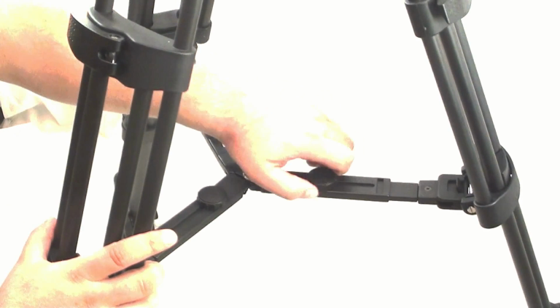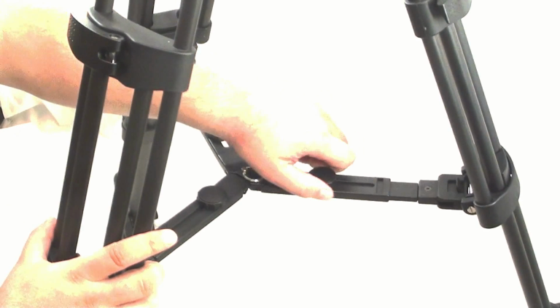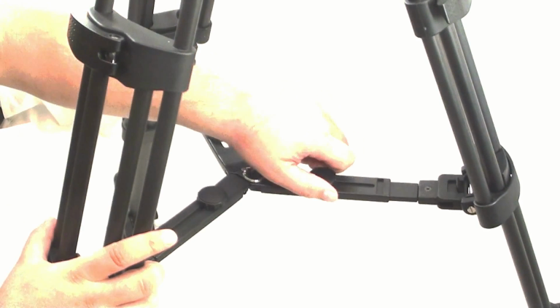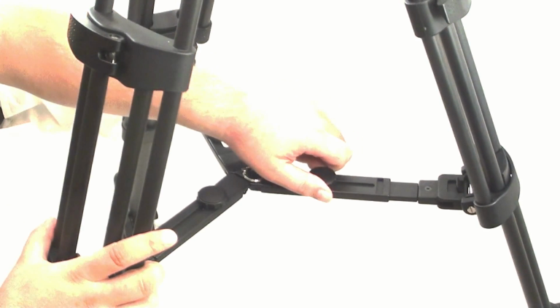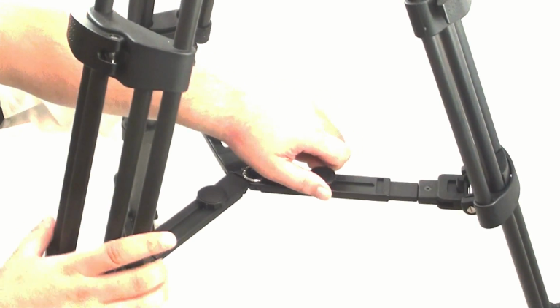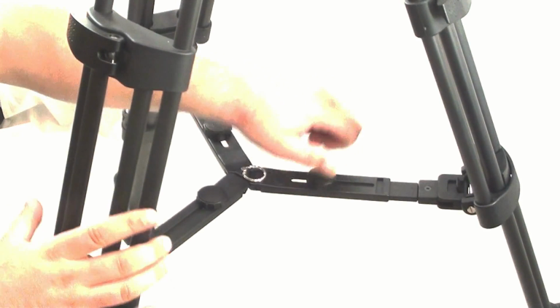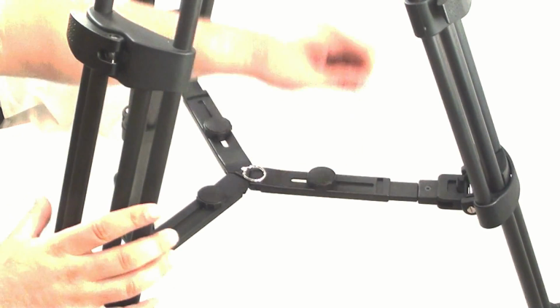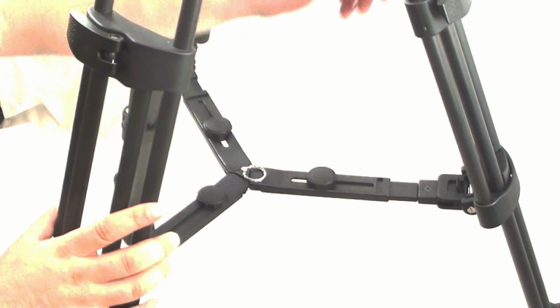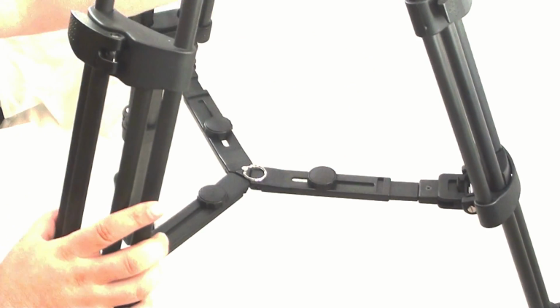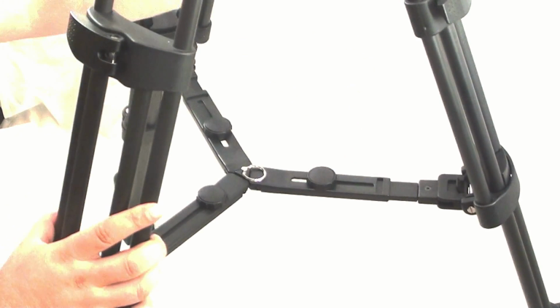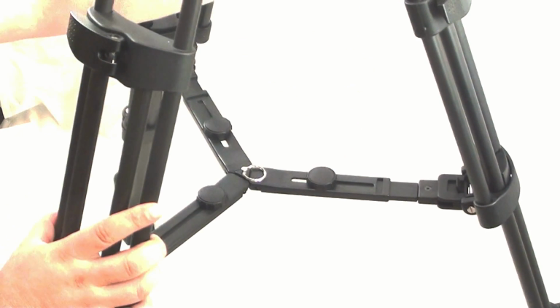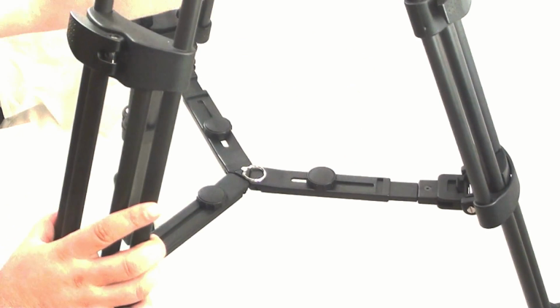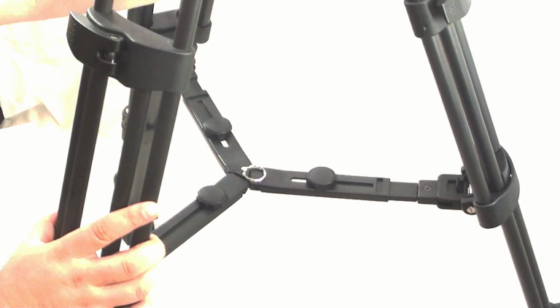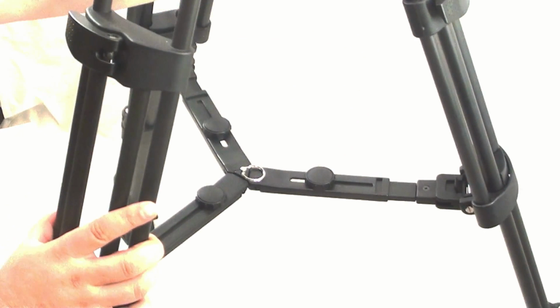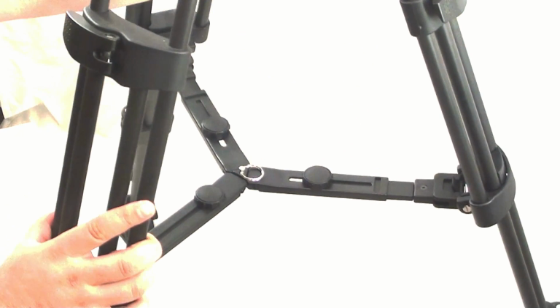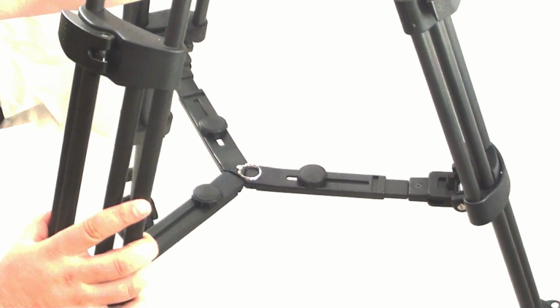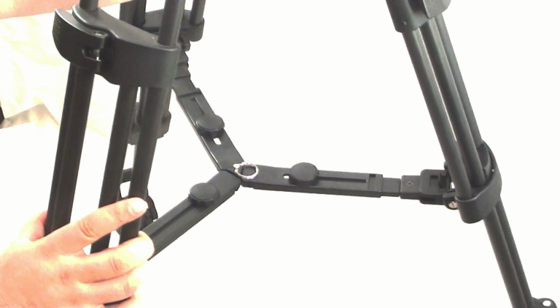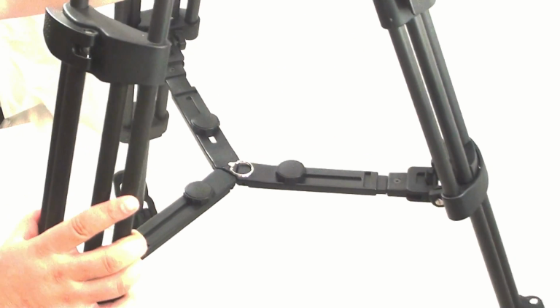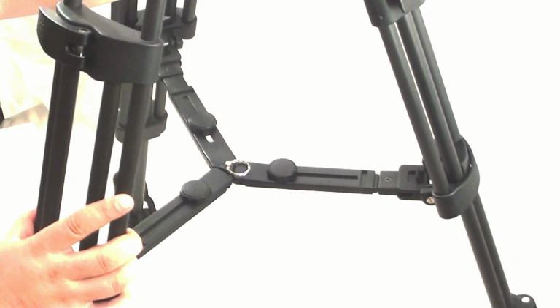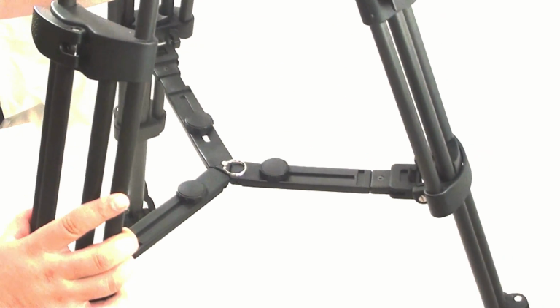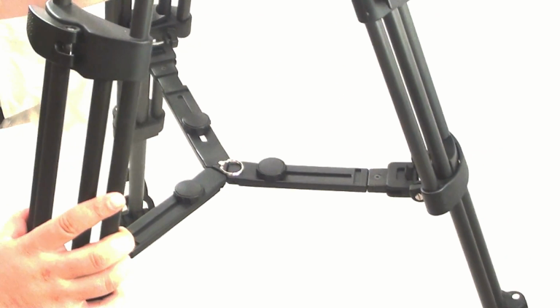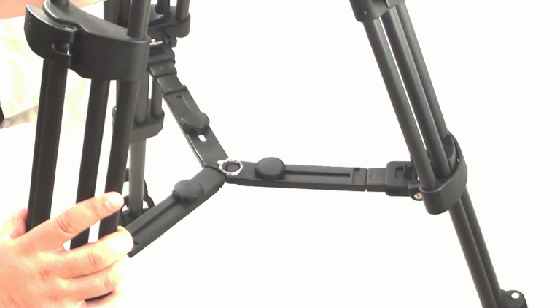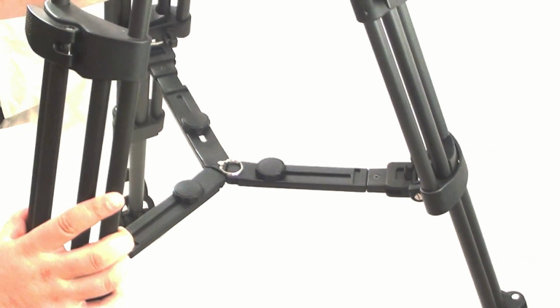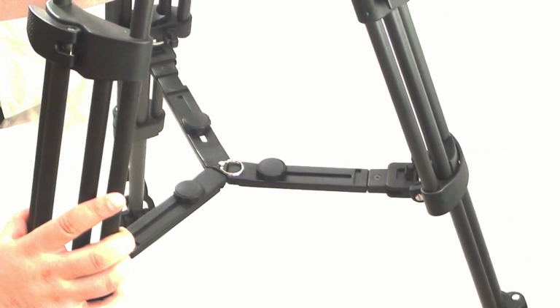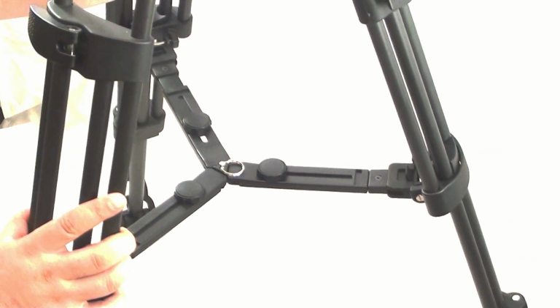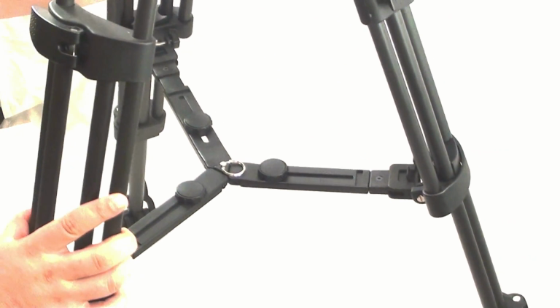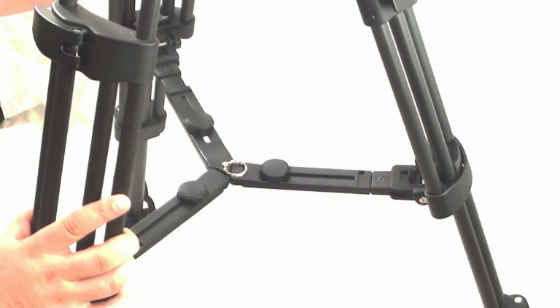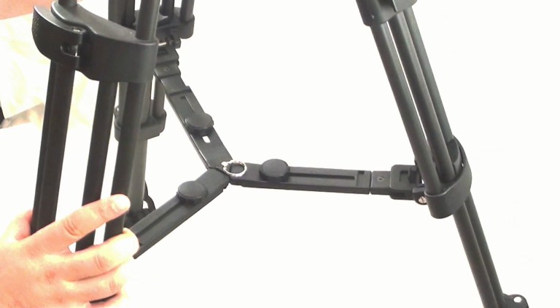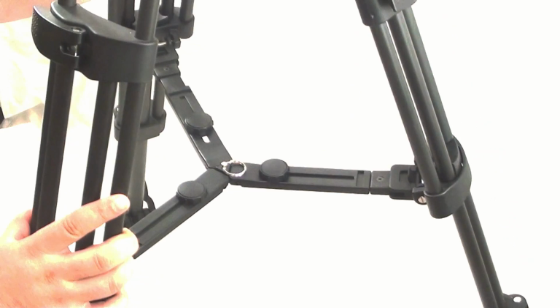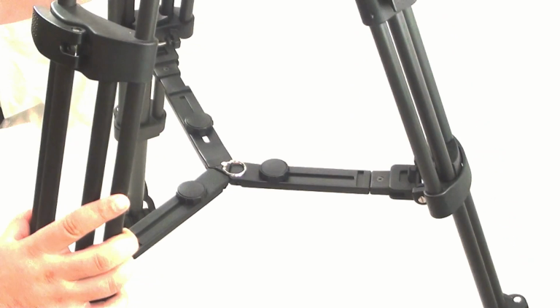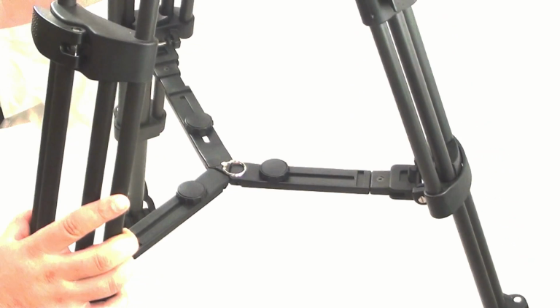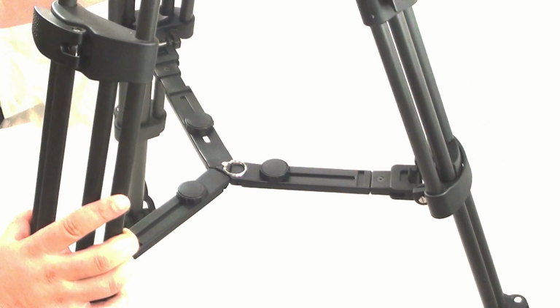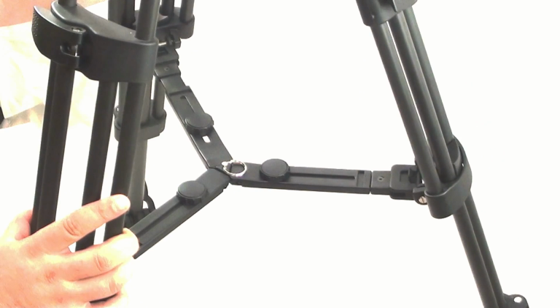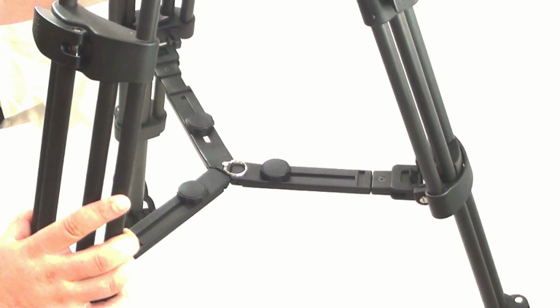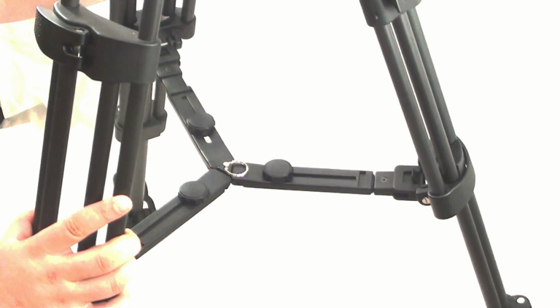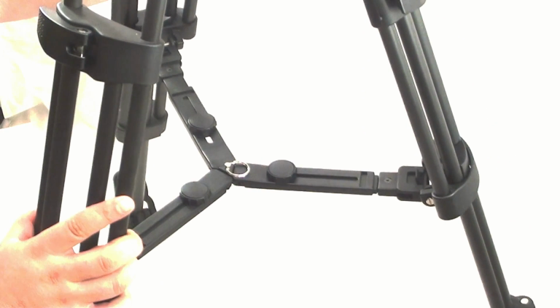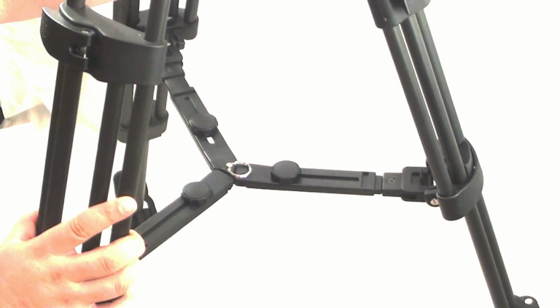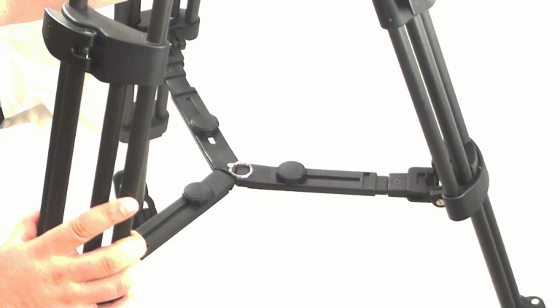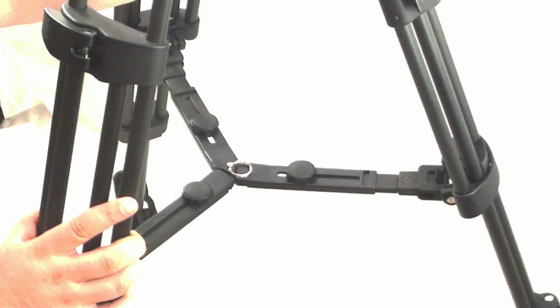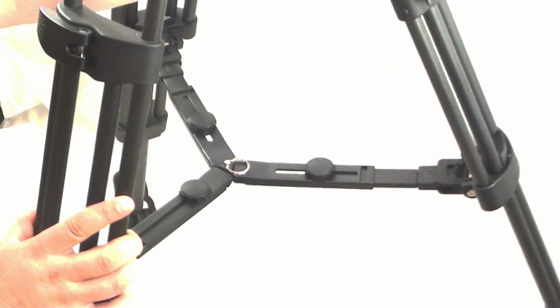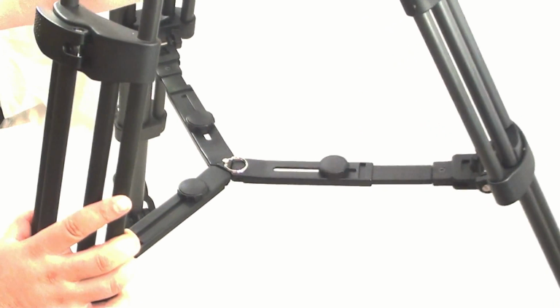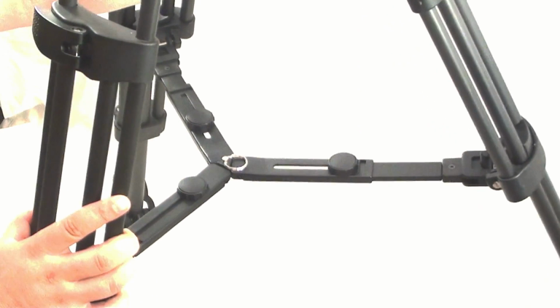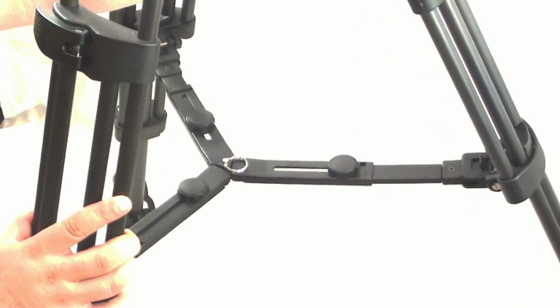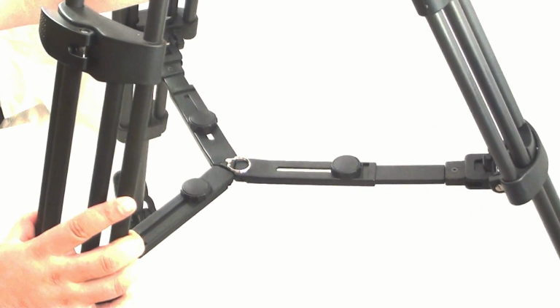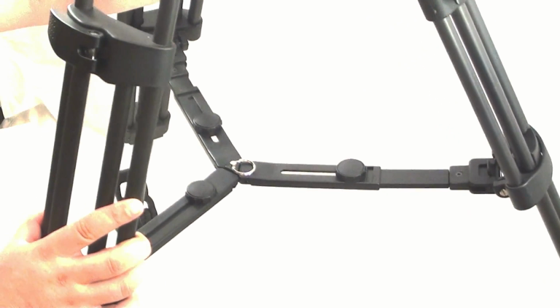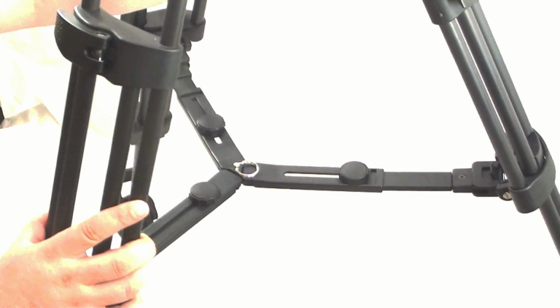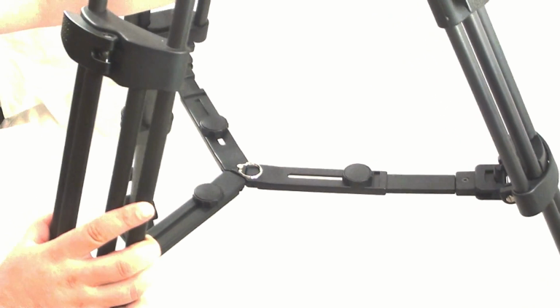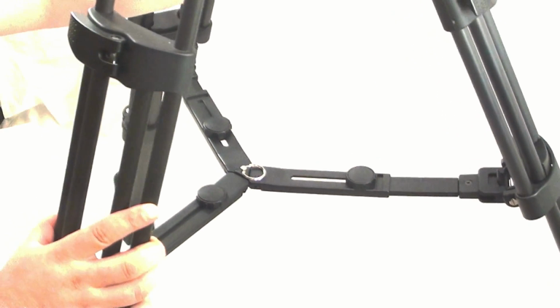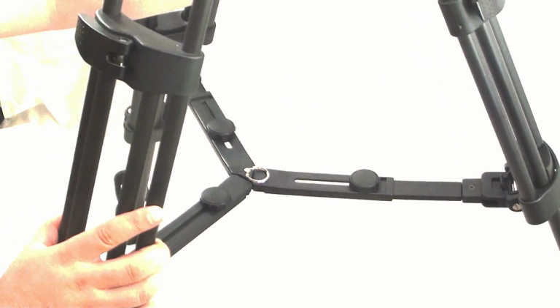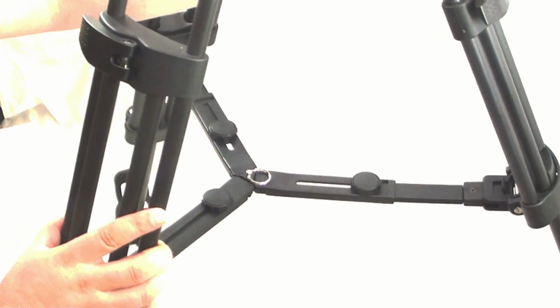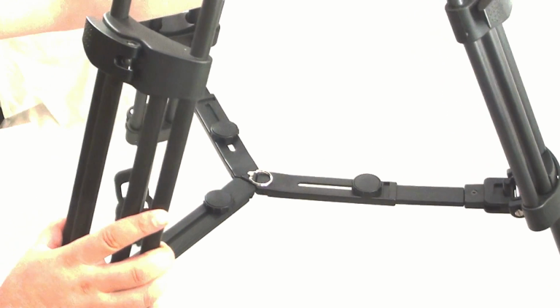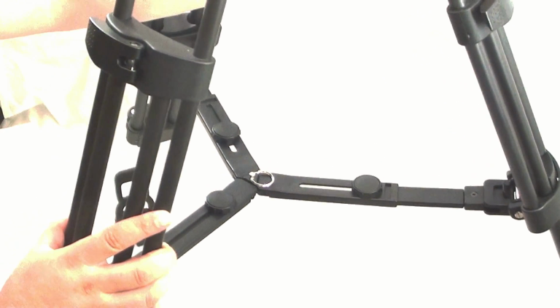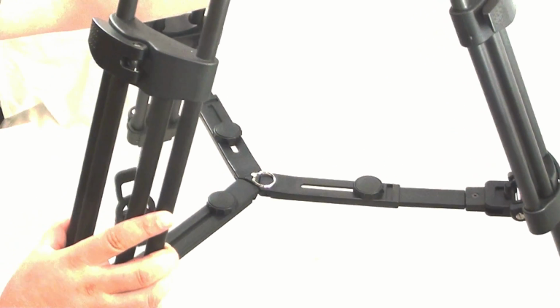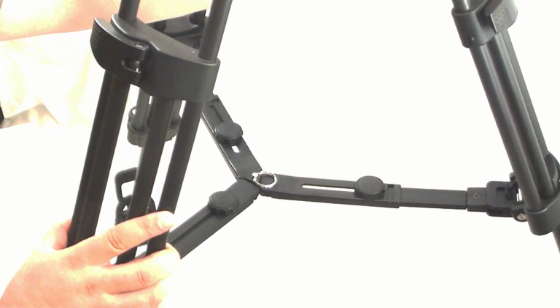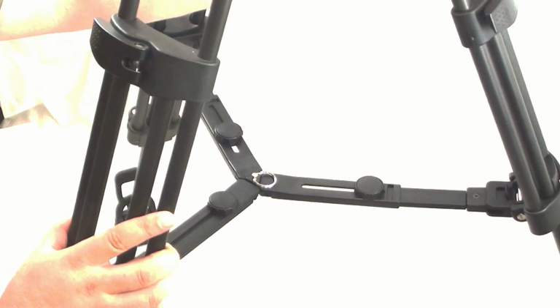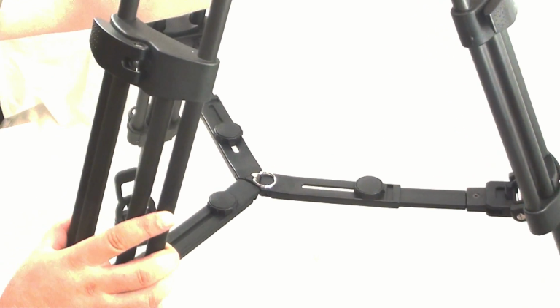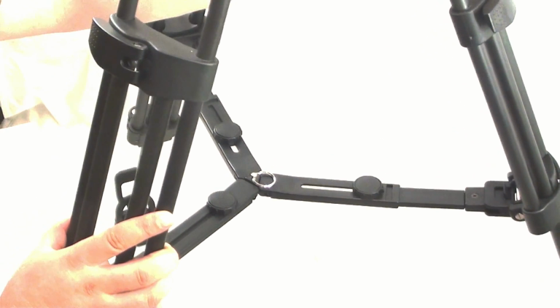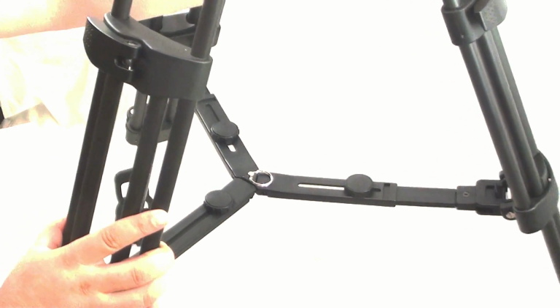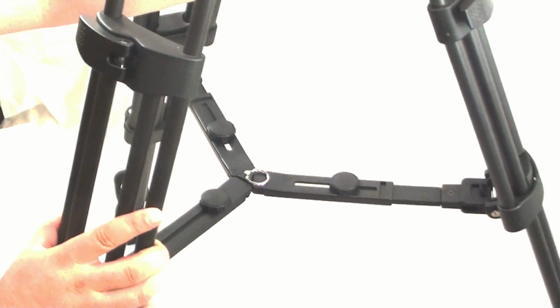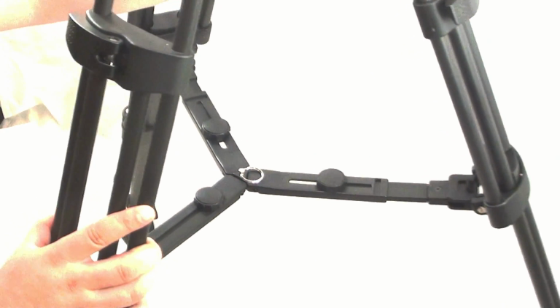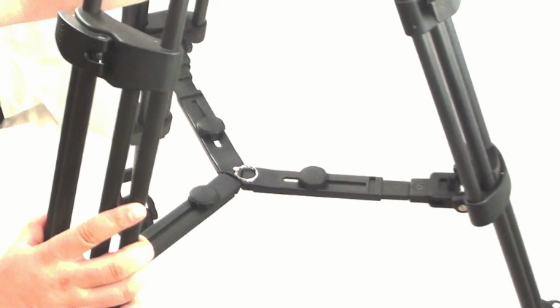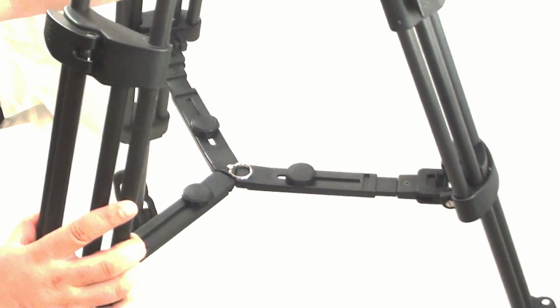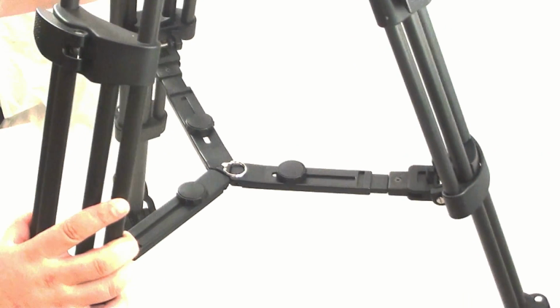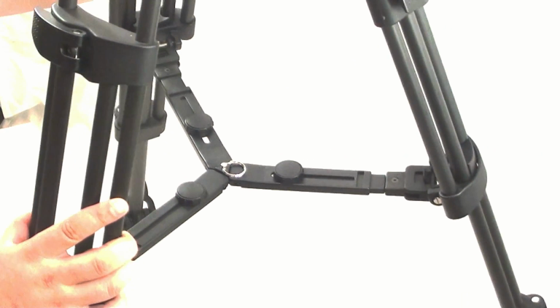To adjust the footprint of the tripod, use the adjustment dials on the mid-spreader to narrow or widen the stance of the tripod.